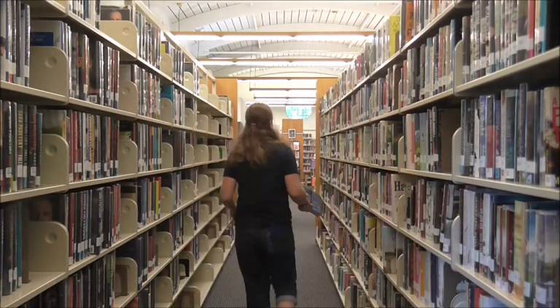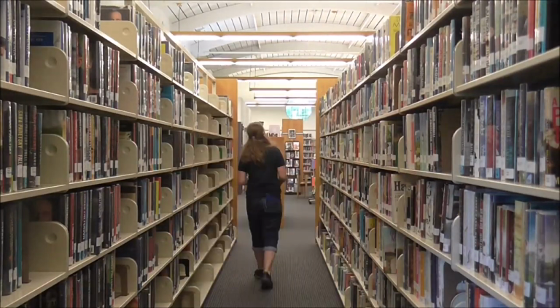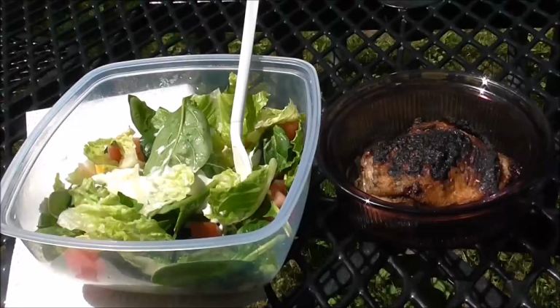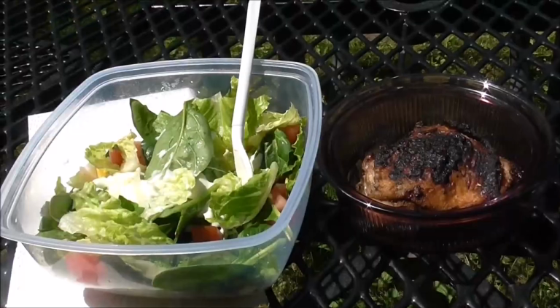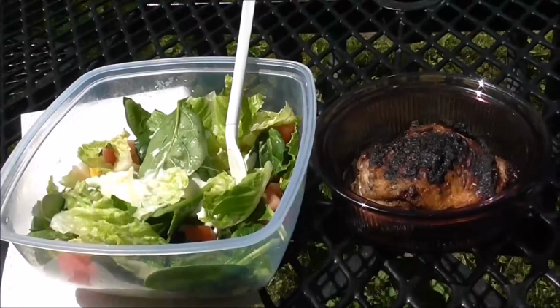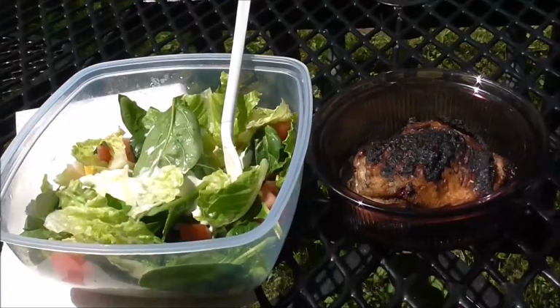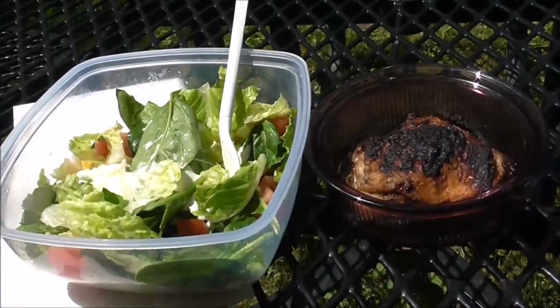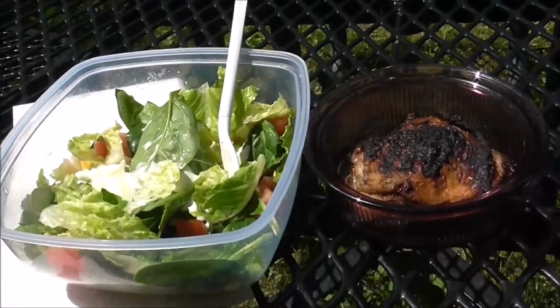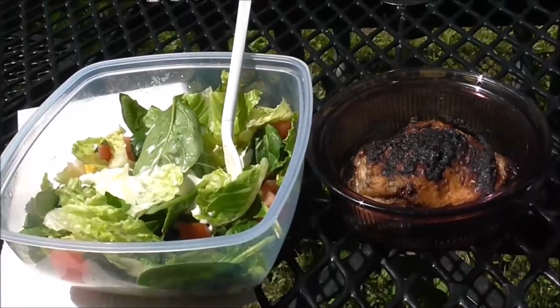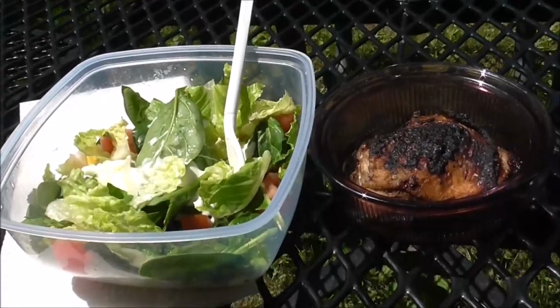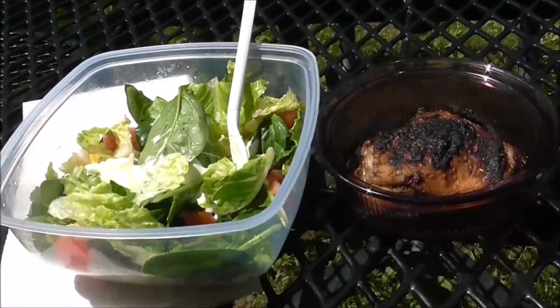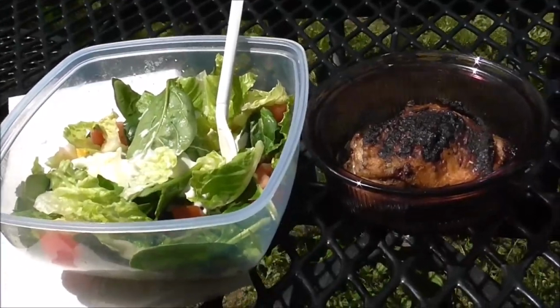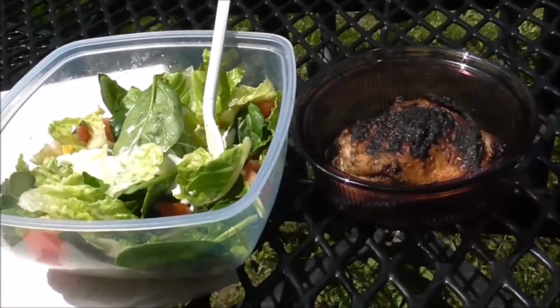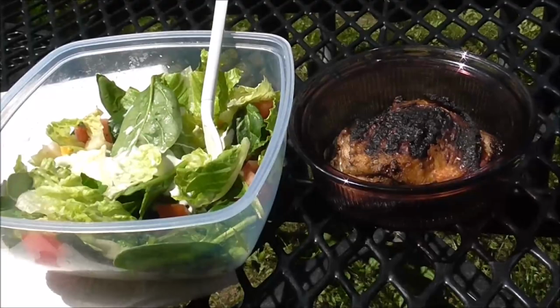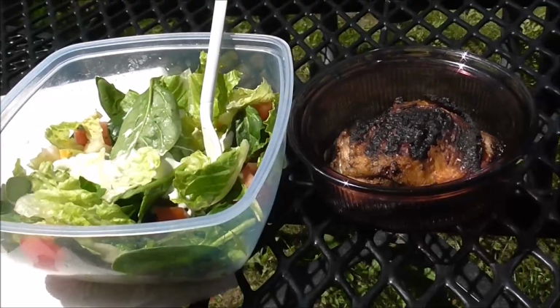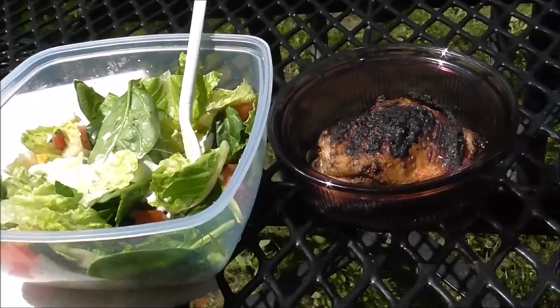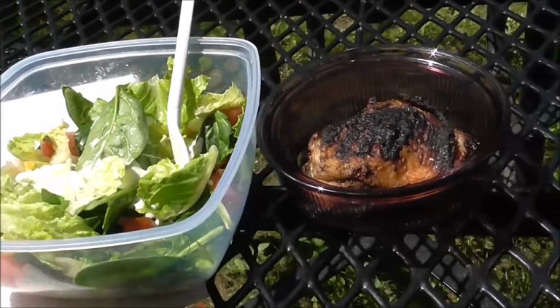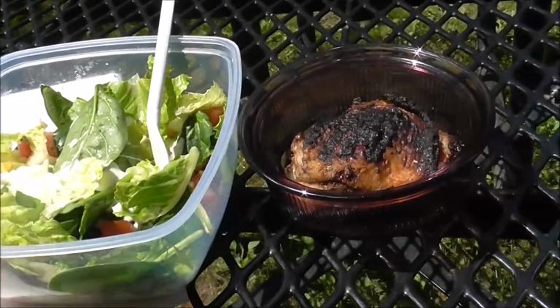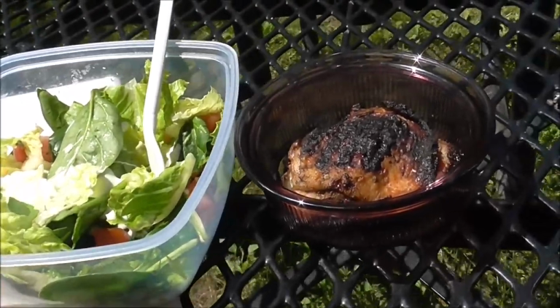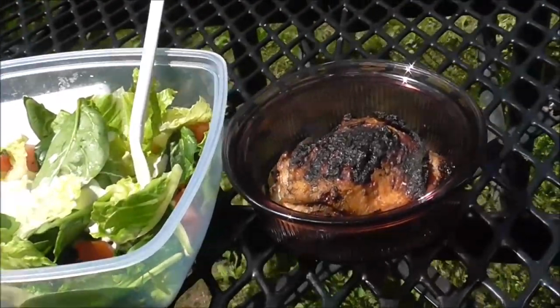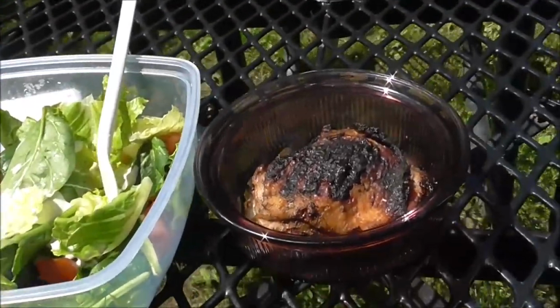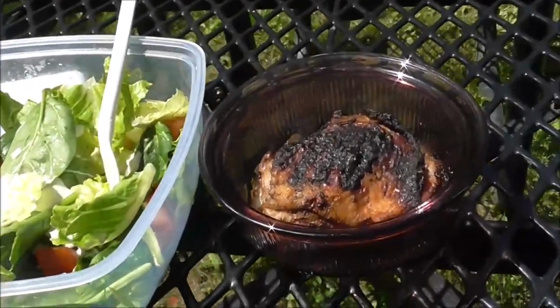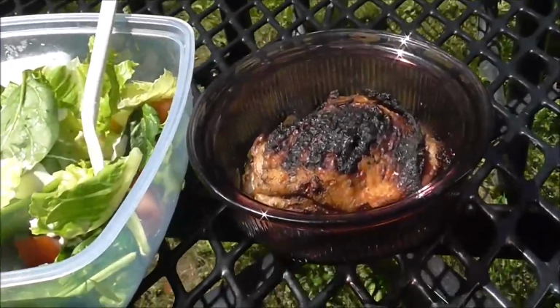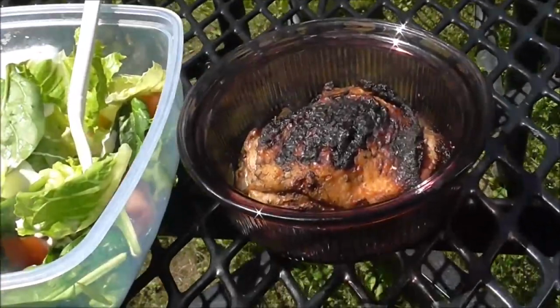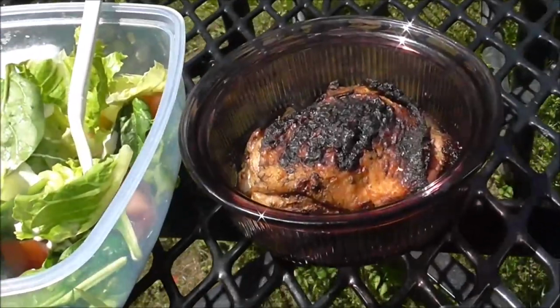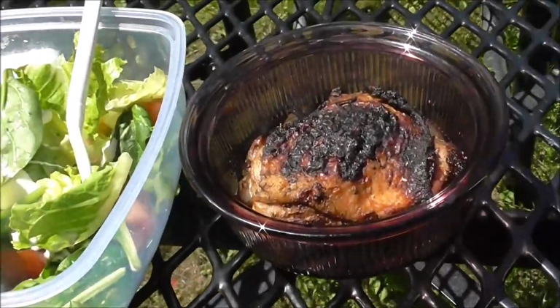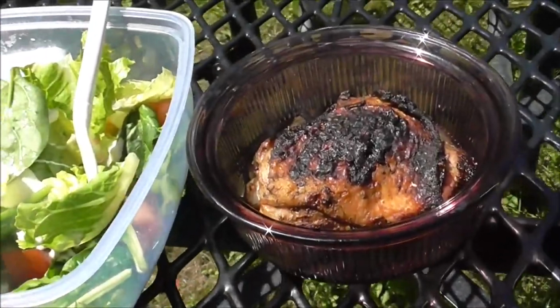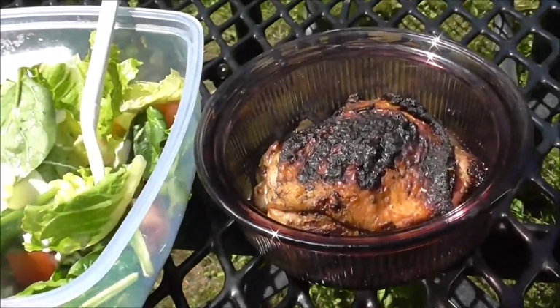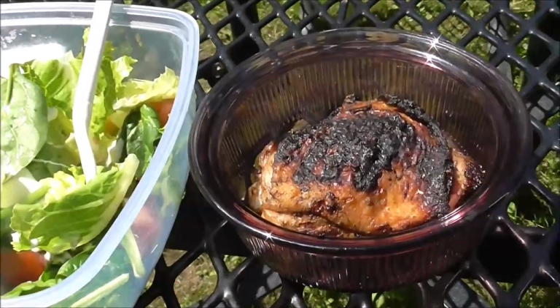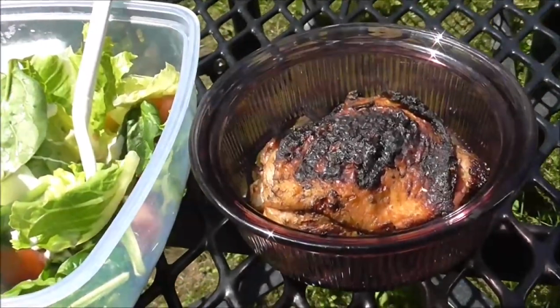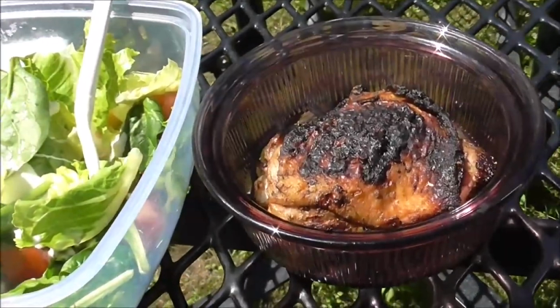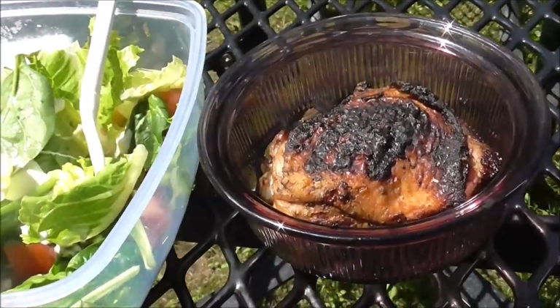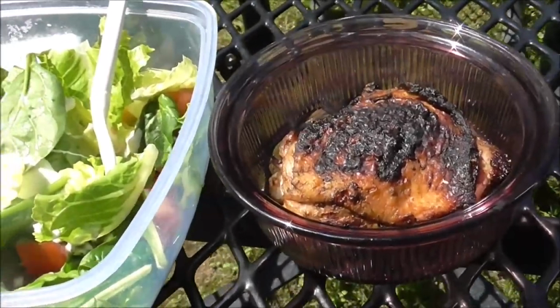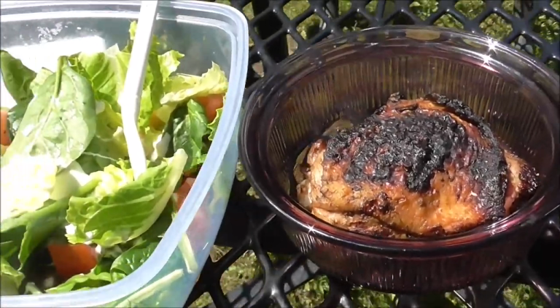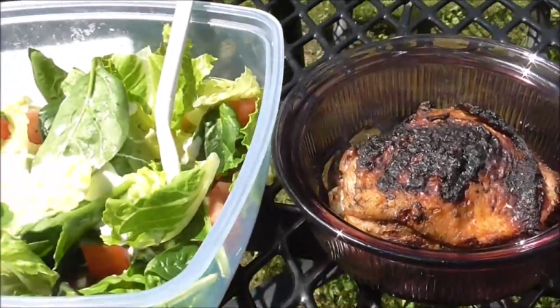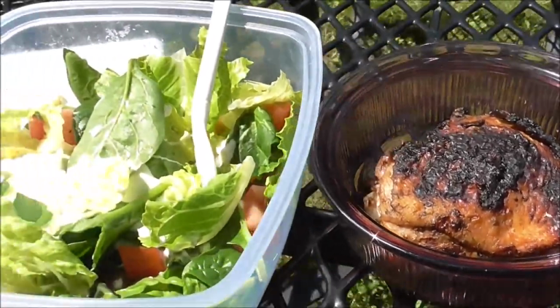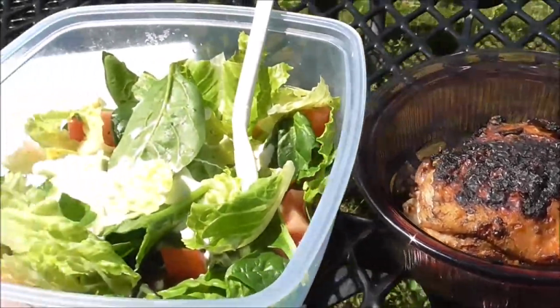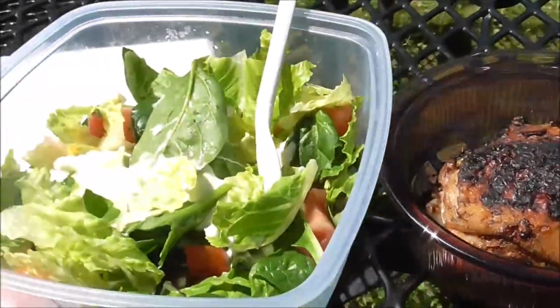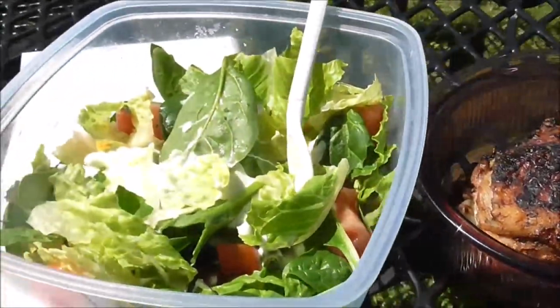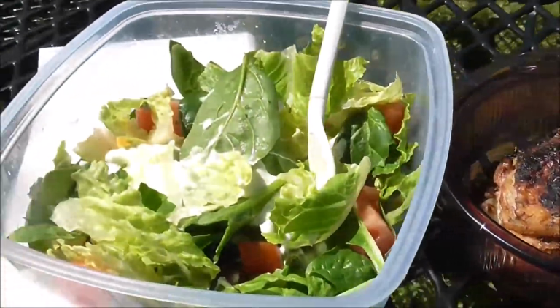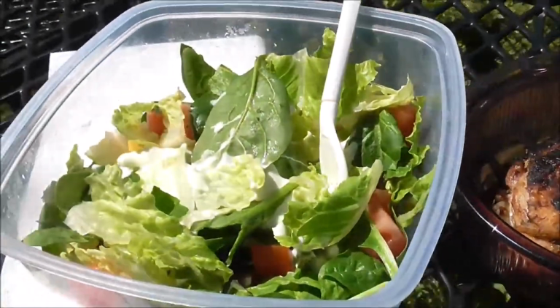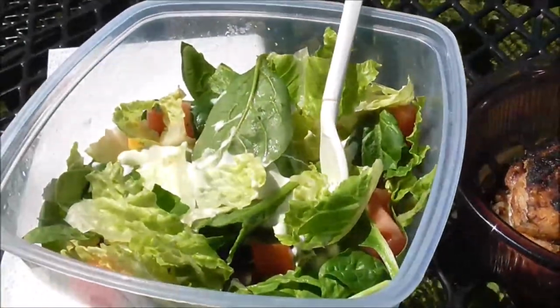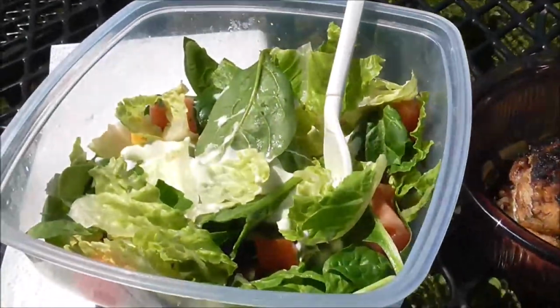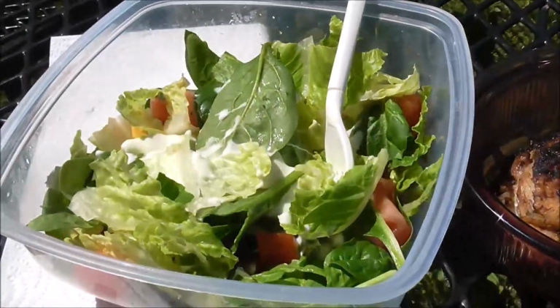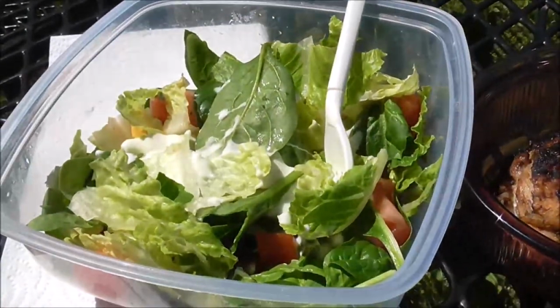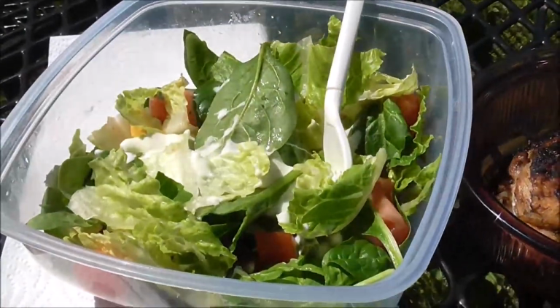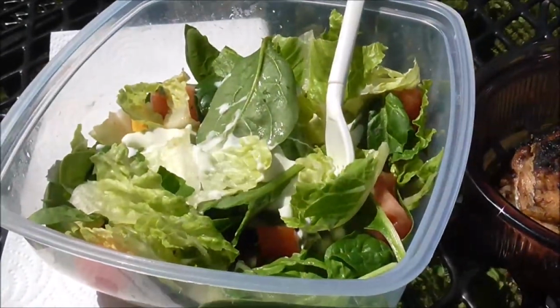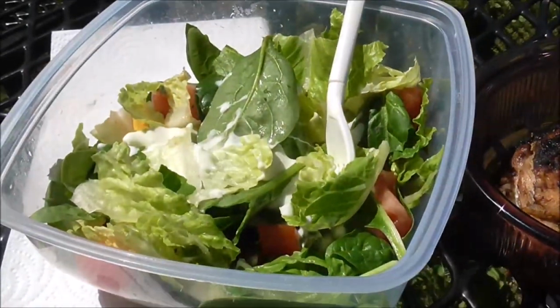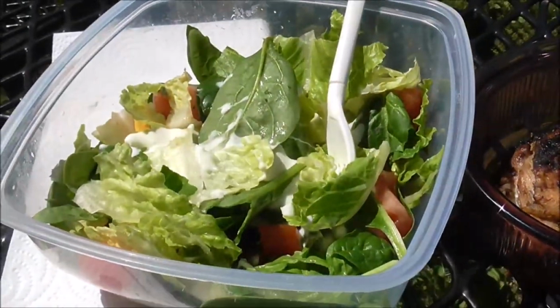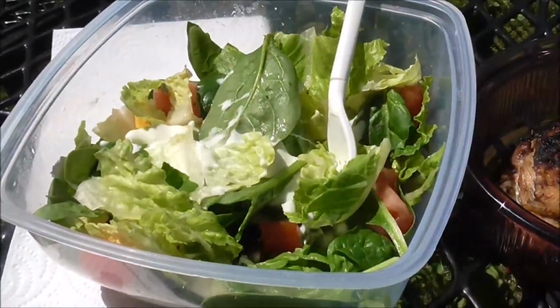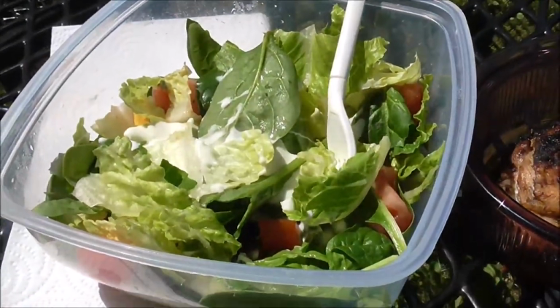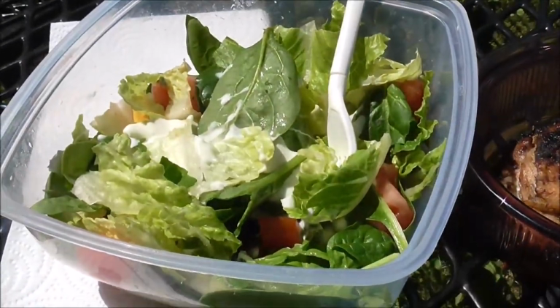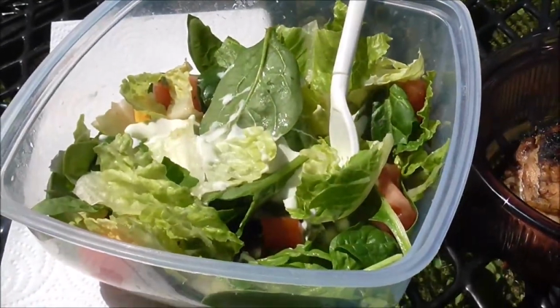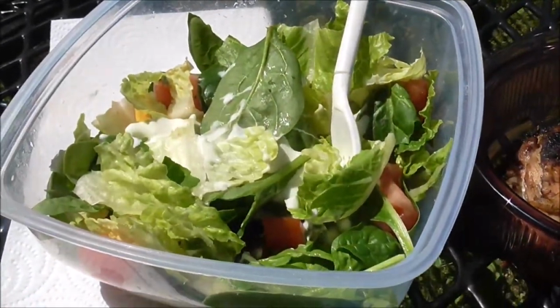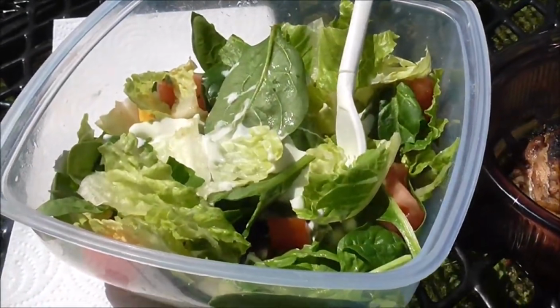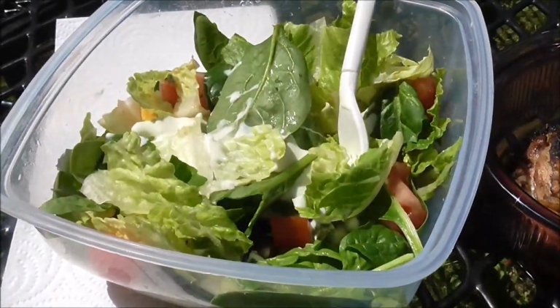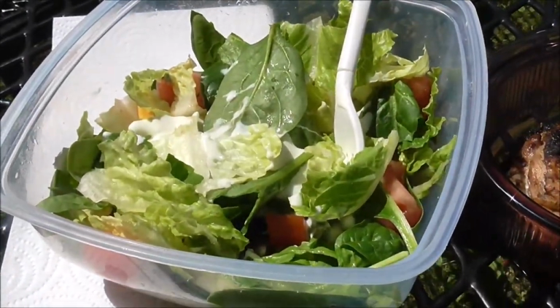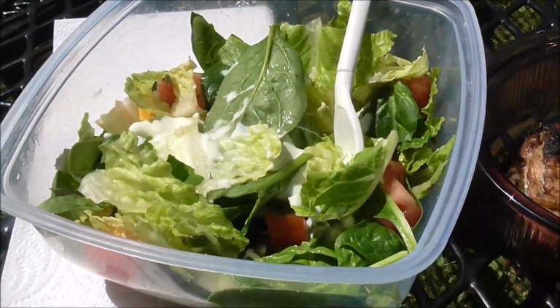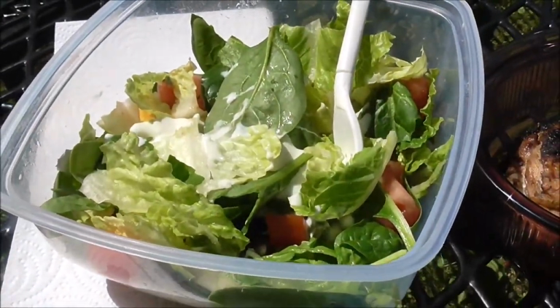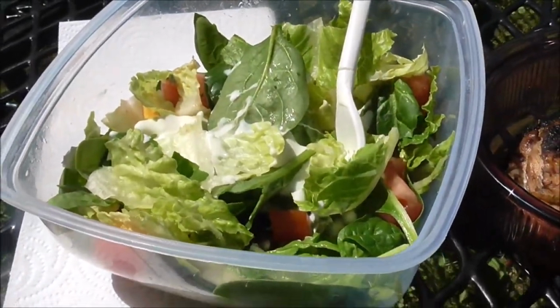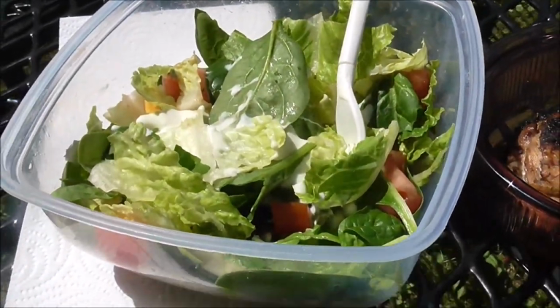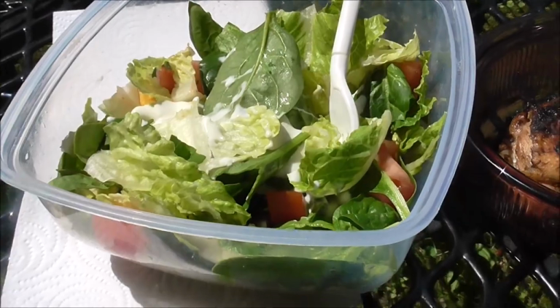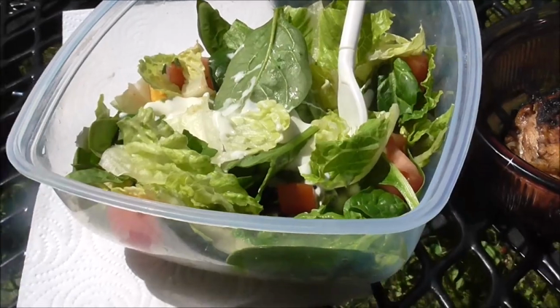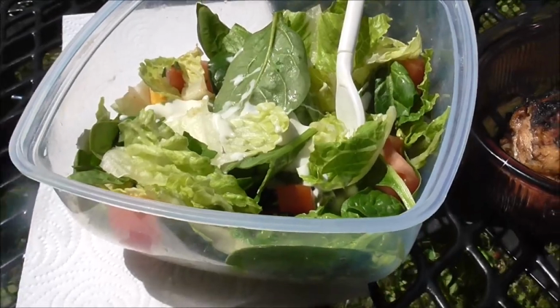I am currently on break right now and I have a piece of grilled chicken from last night and then a salad with some dressing.